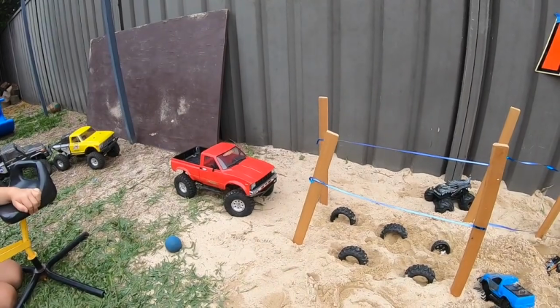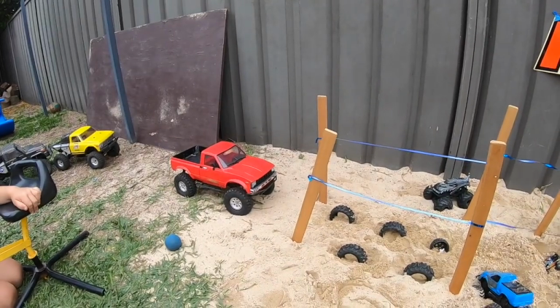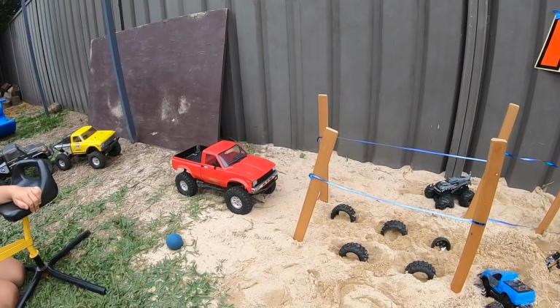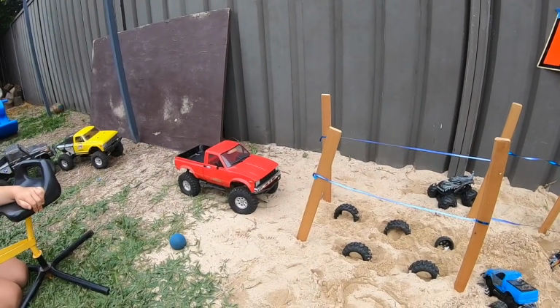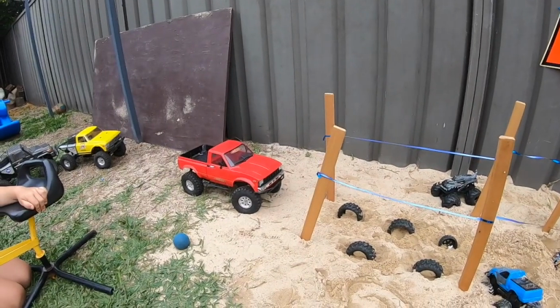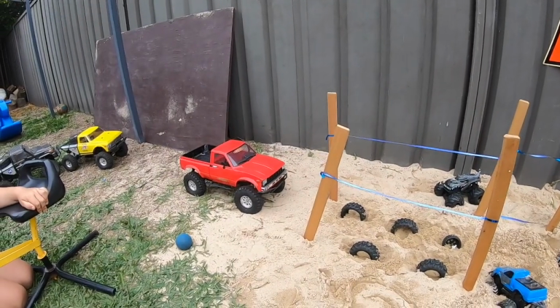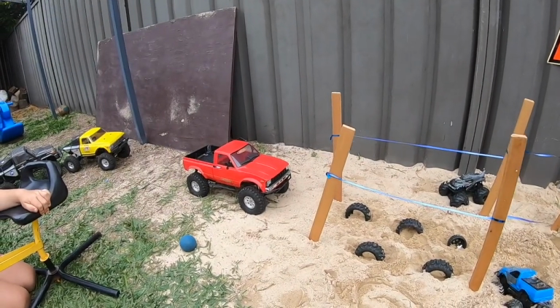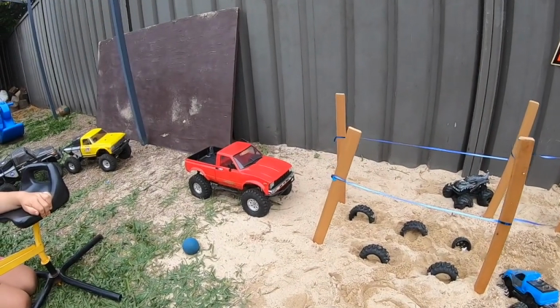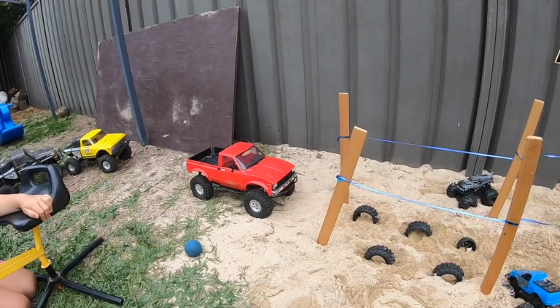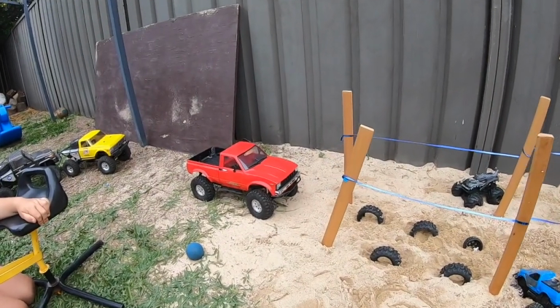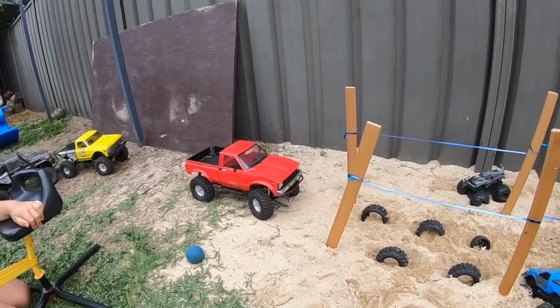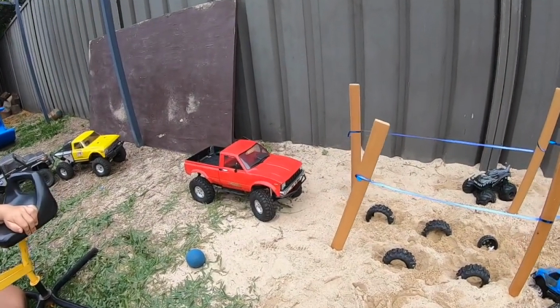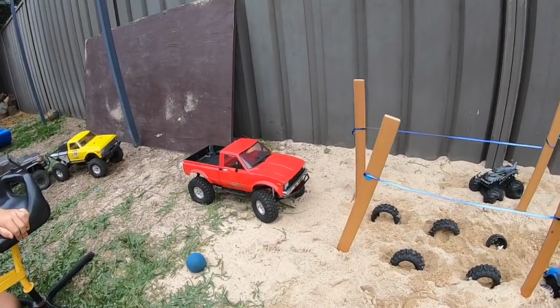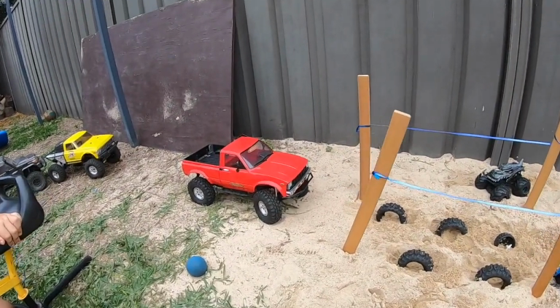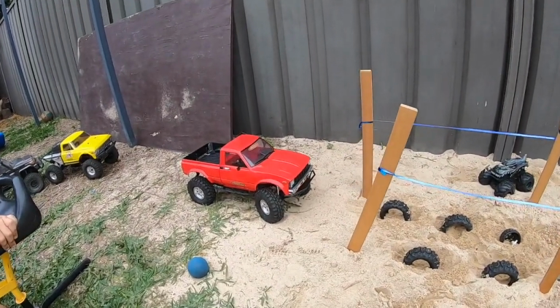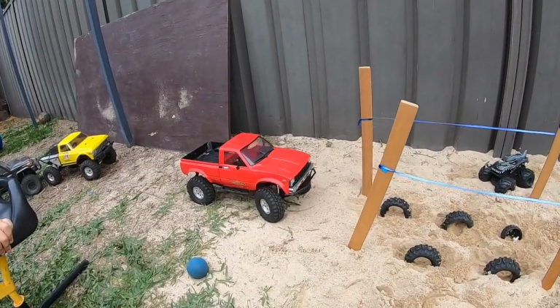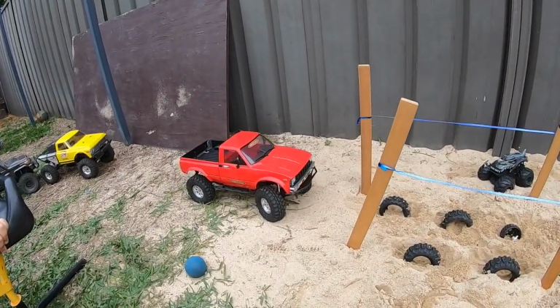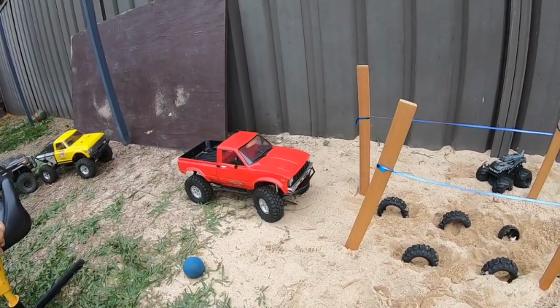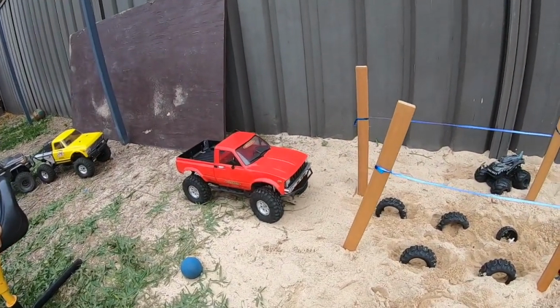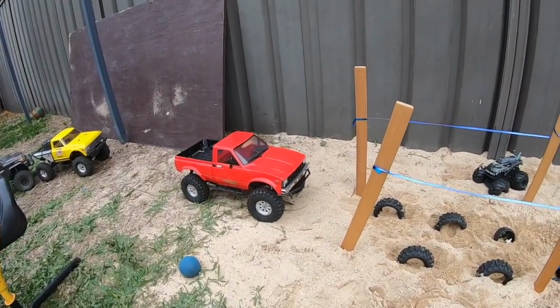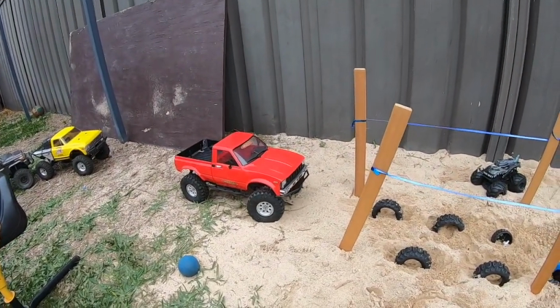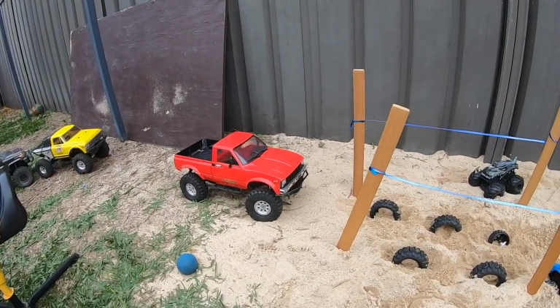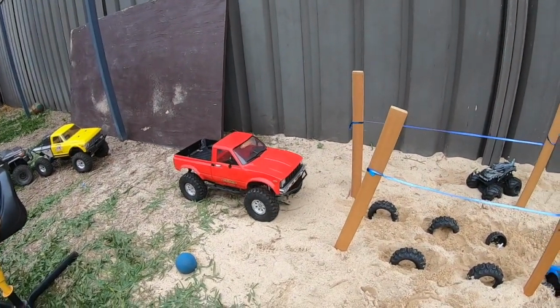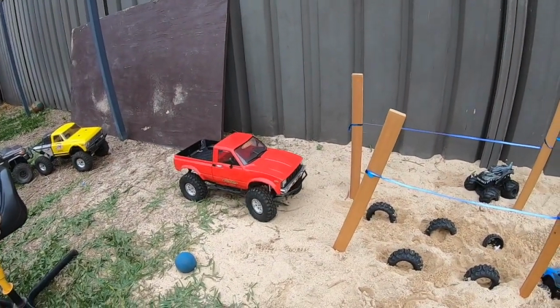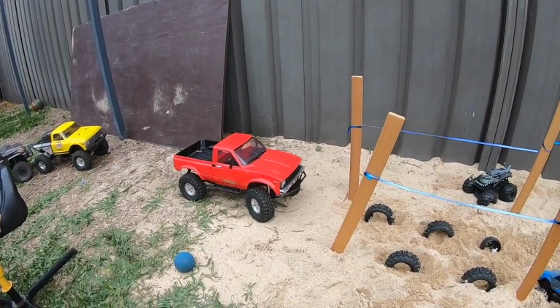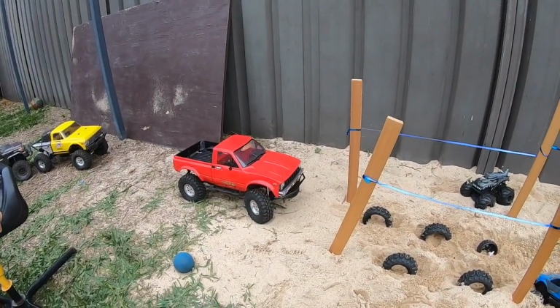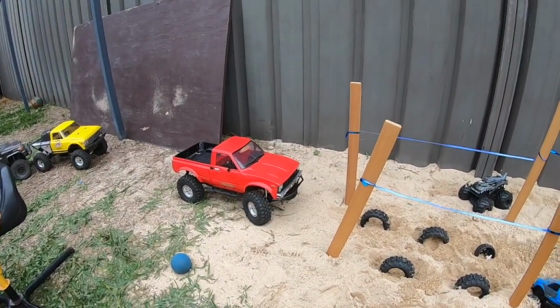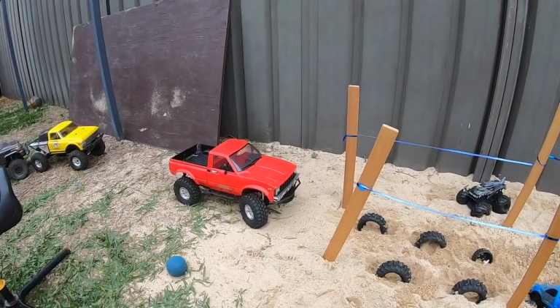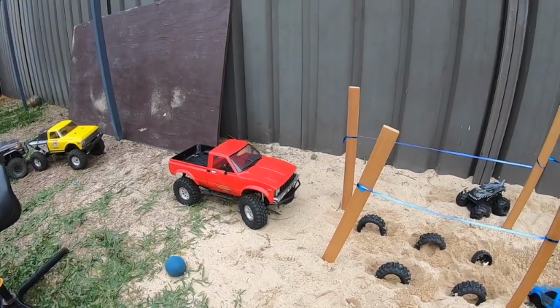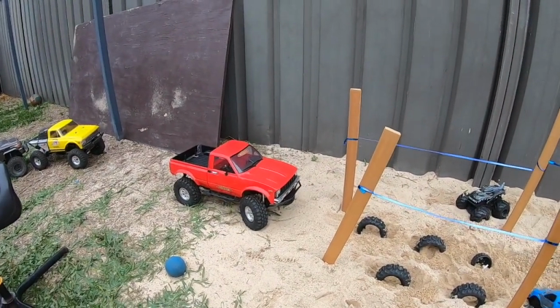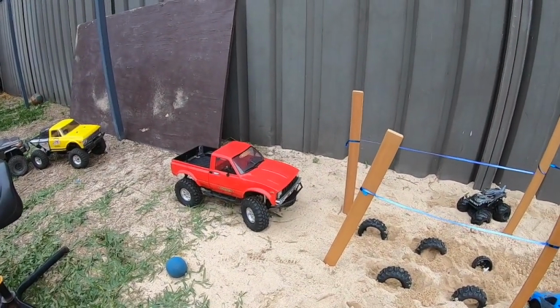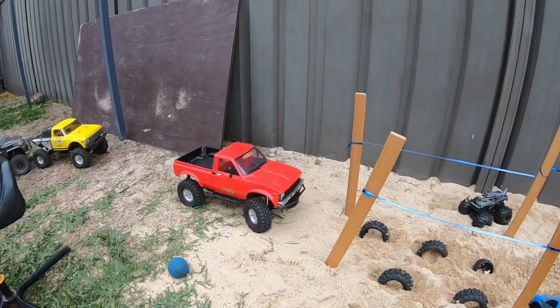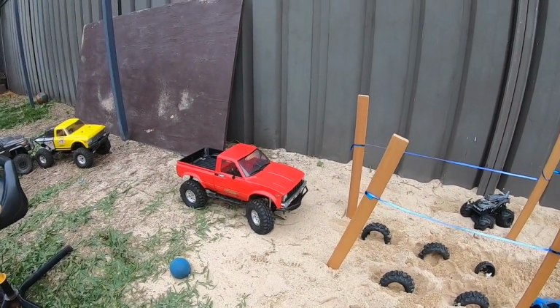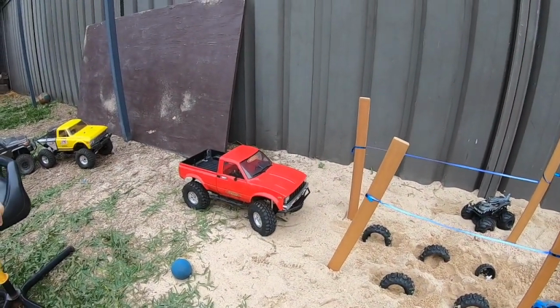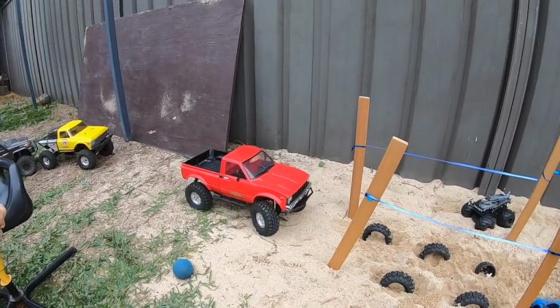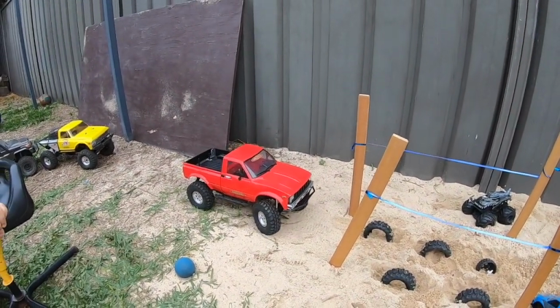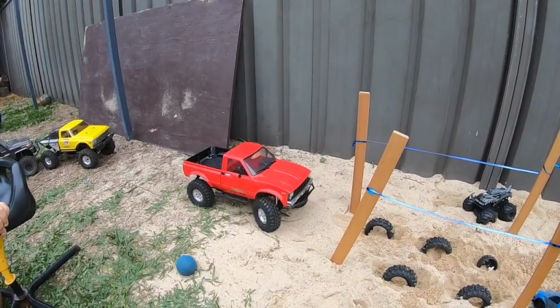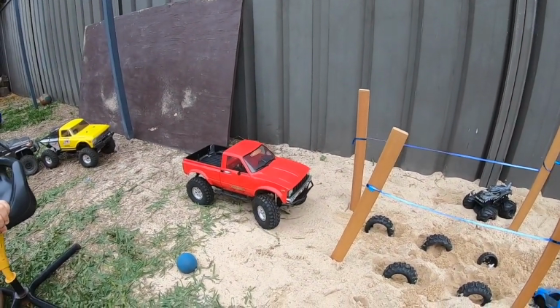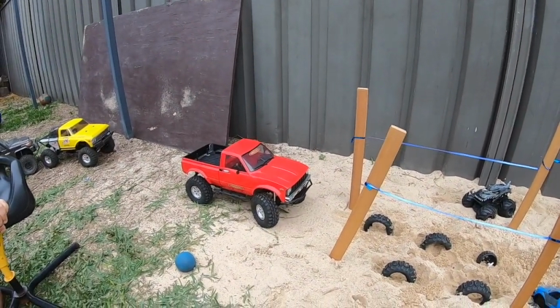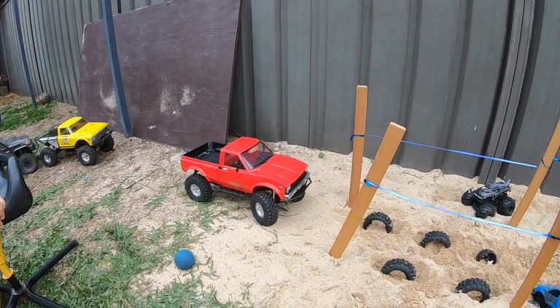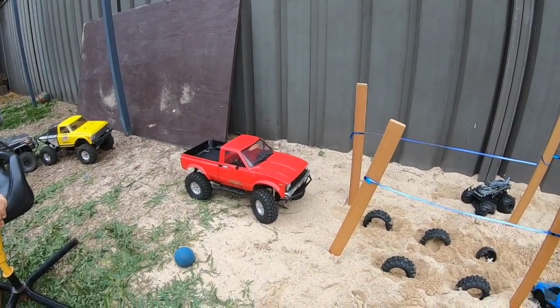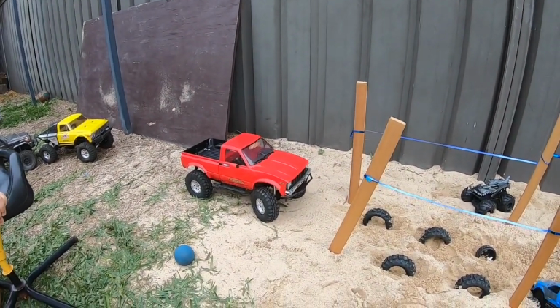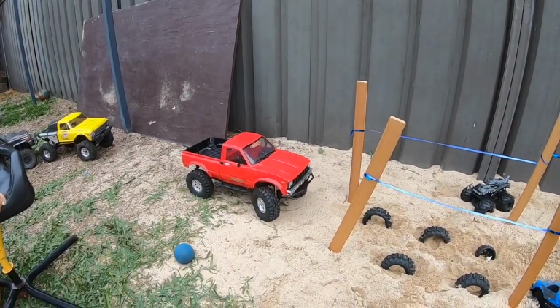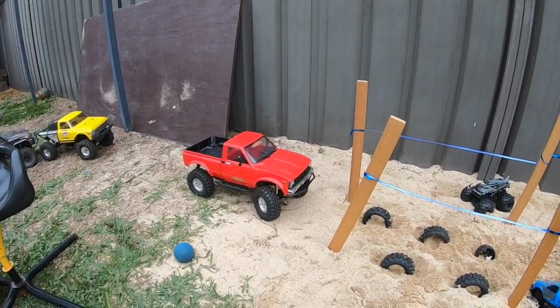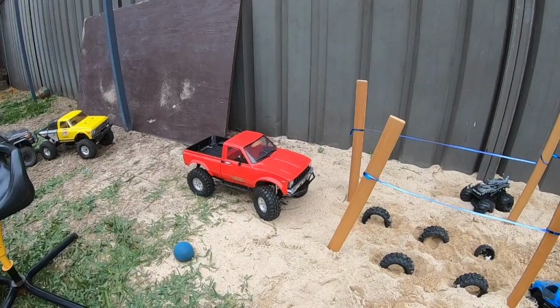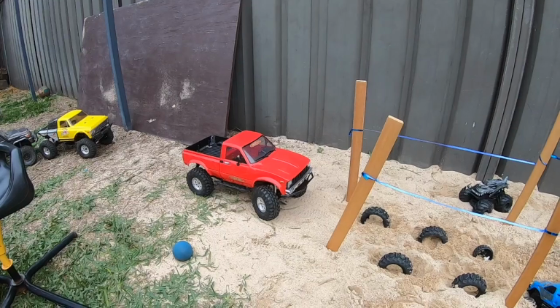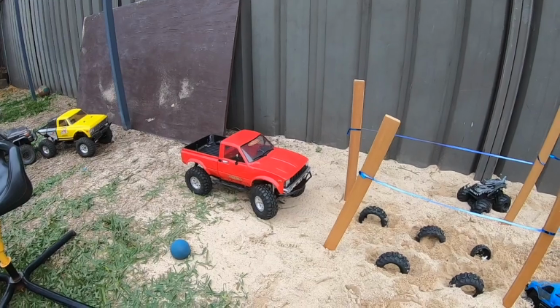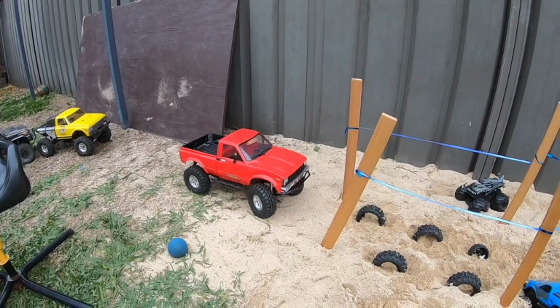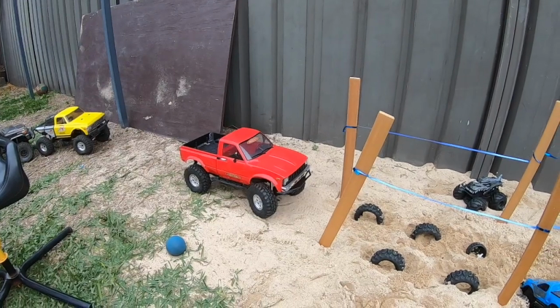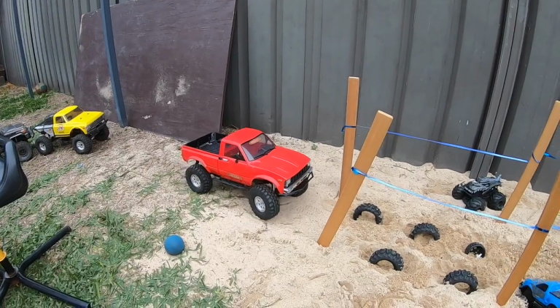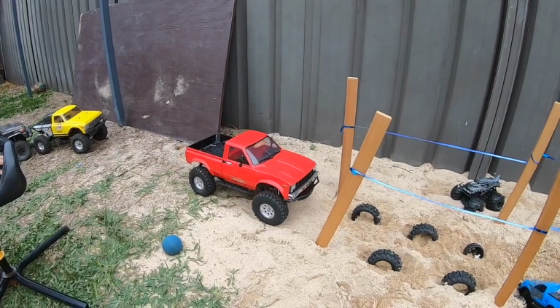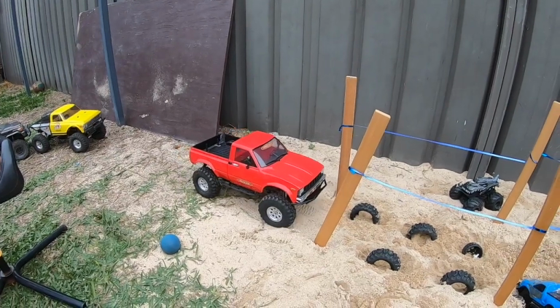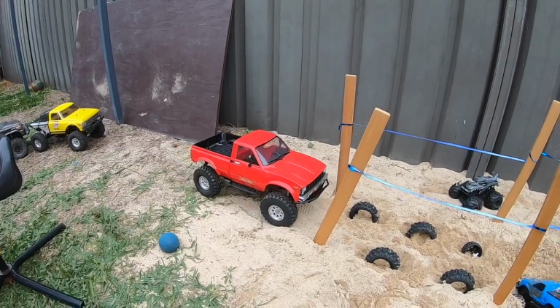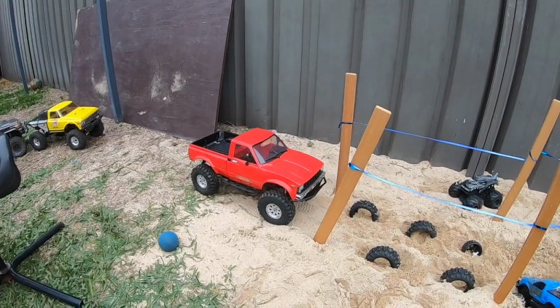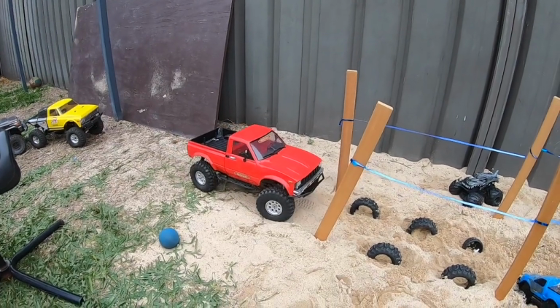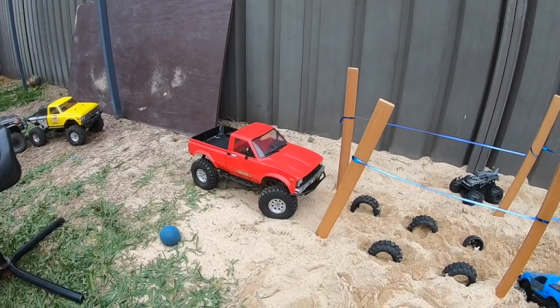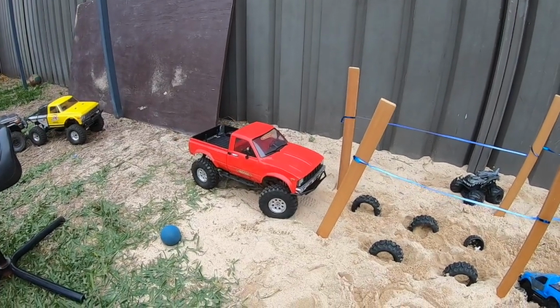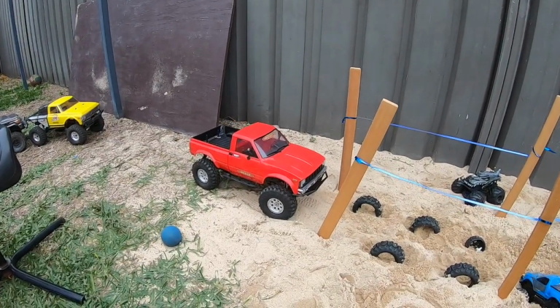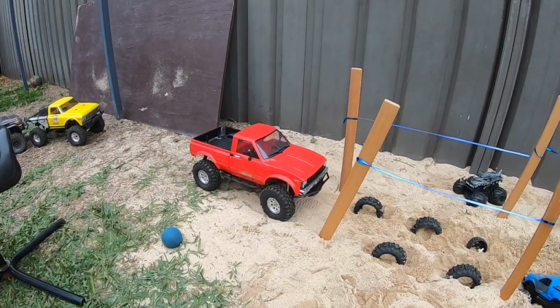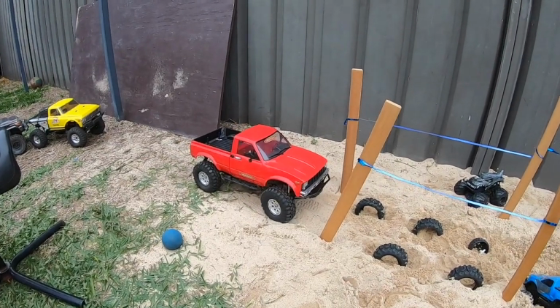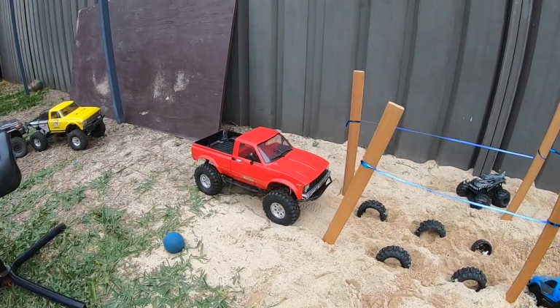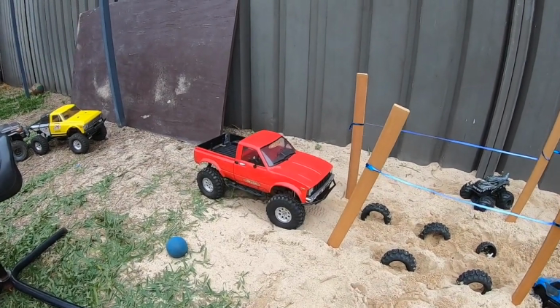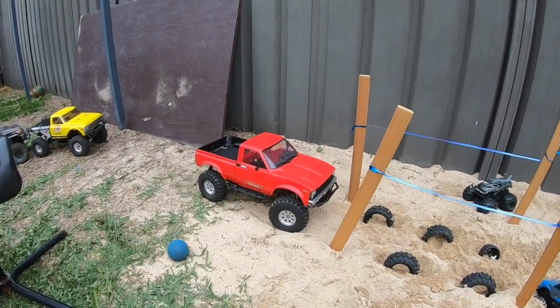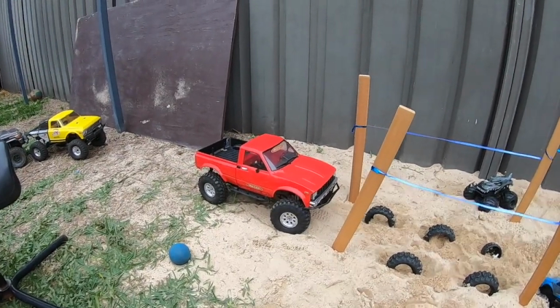The Hilux is number one. We're penalising for posts, touches, and backups. Here we go.